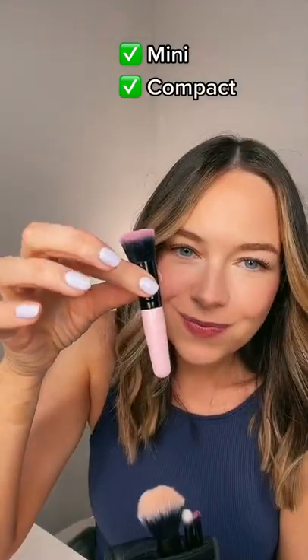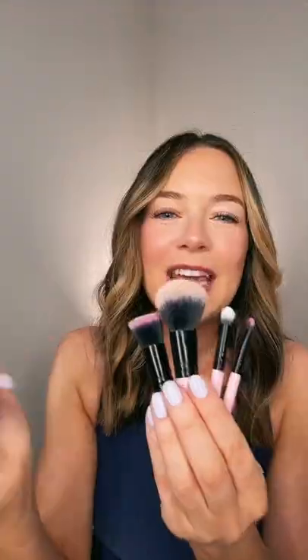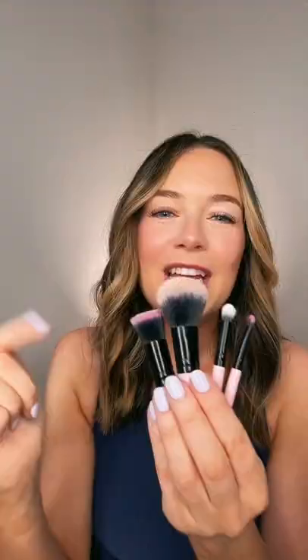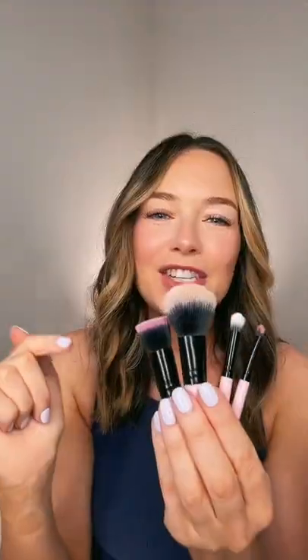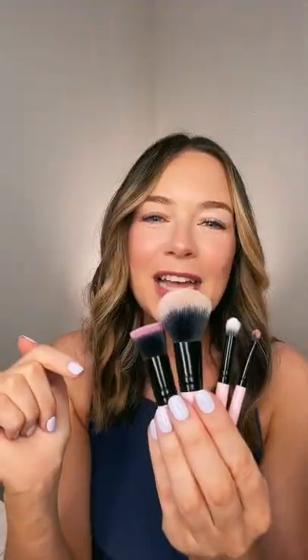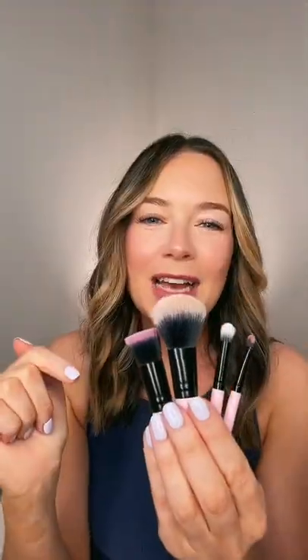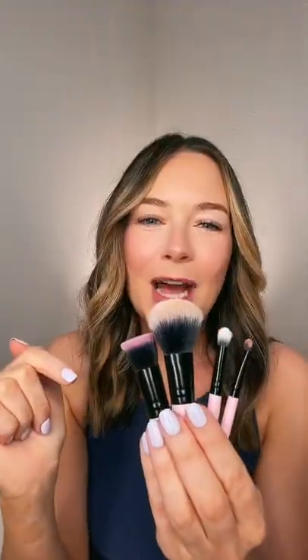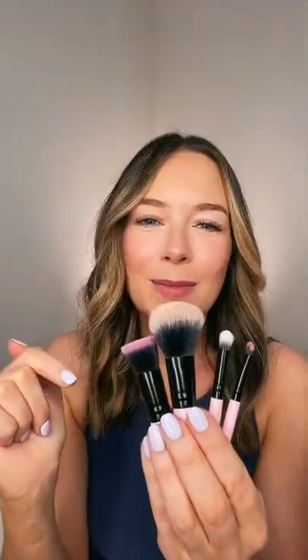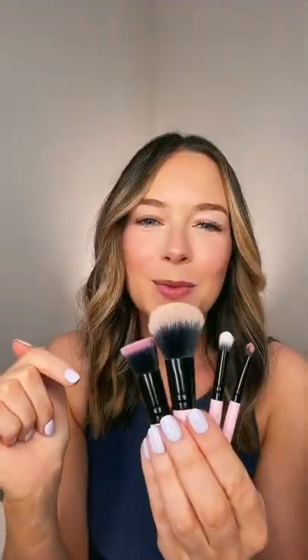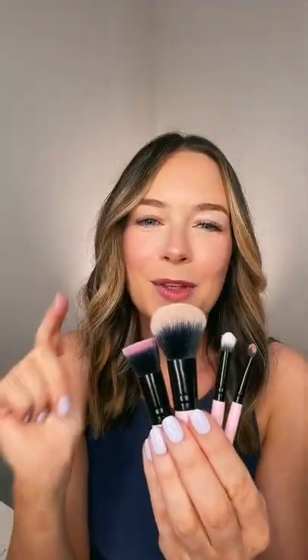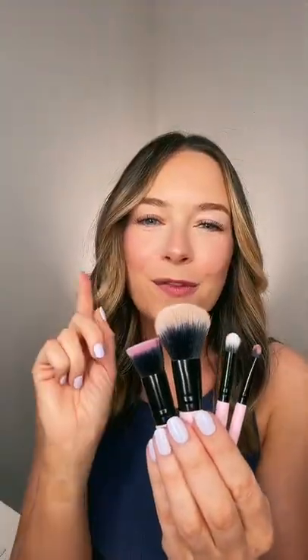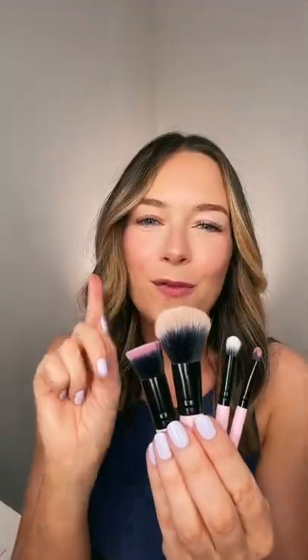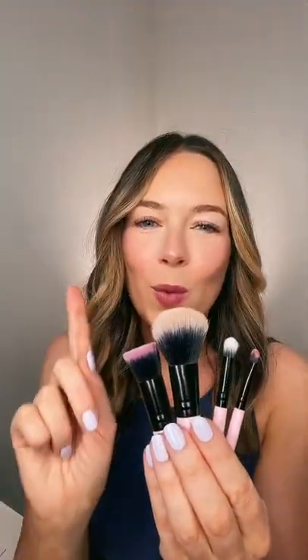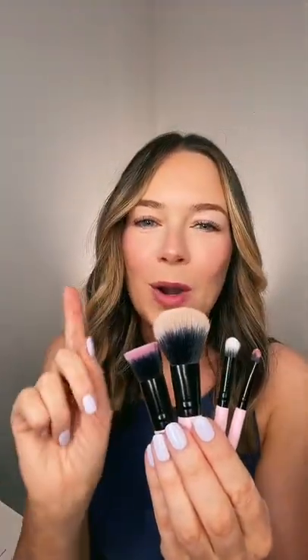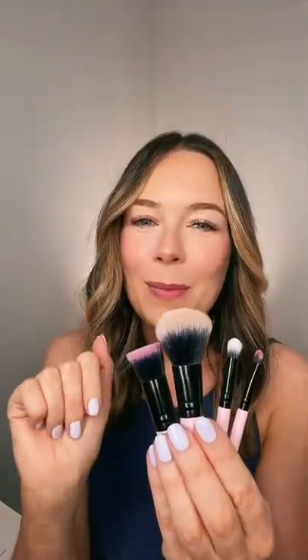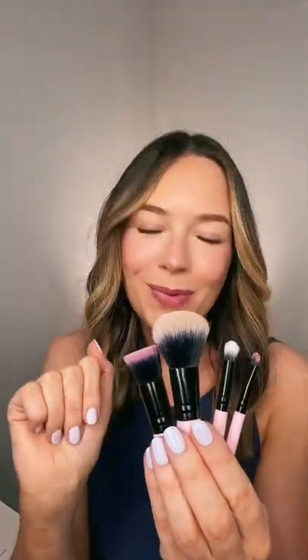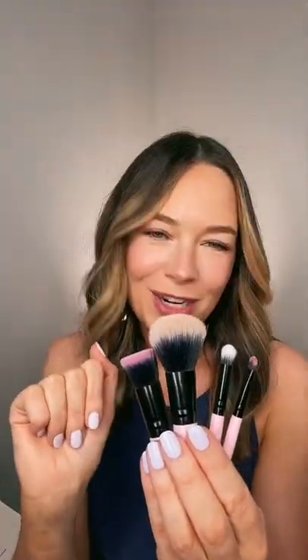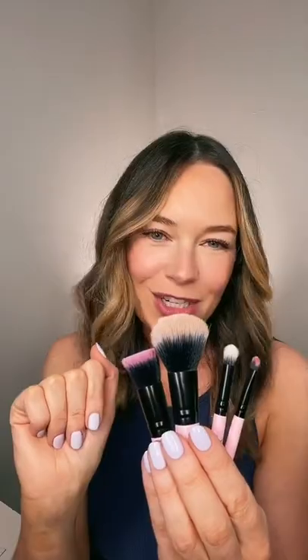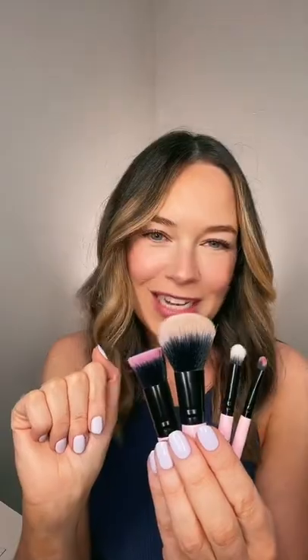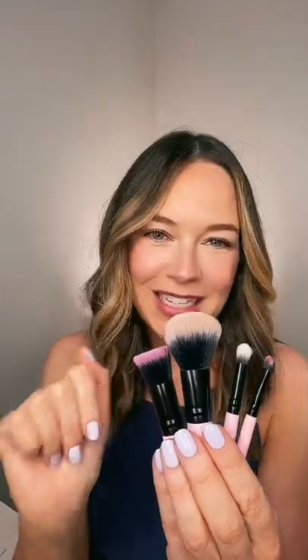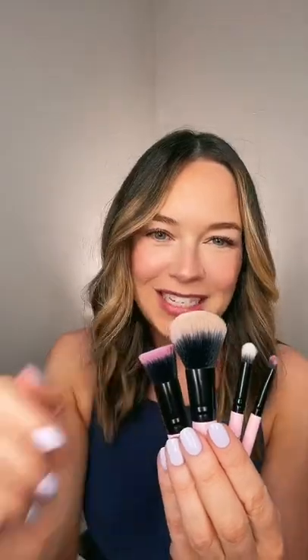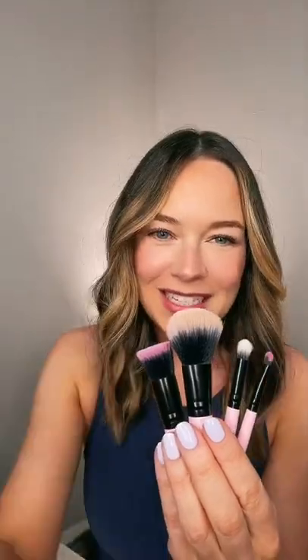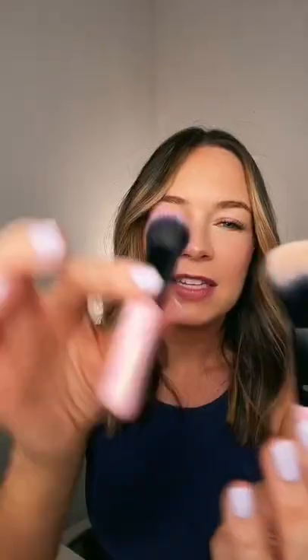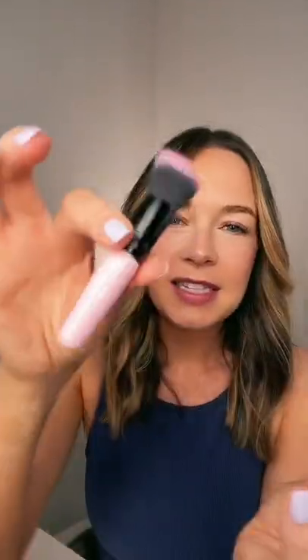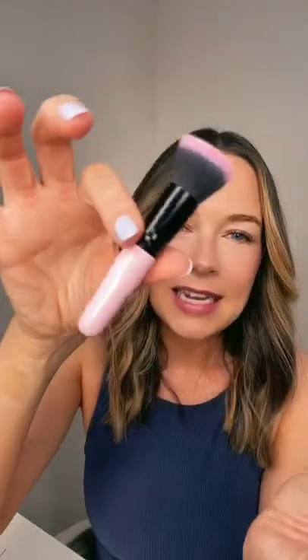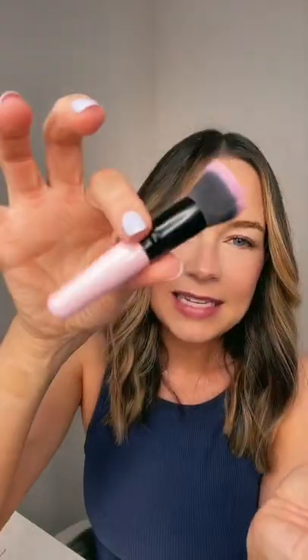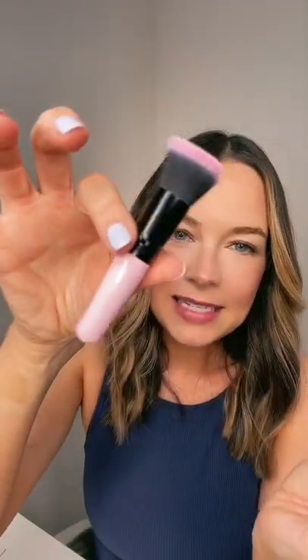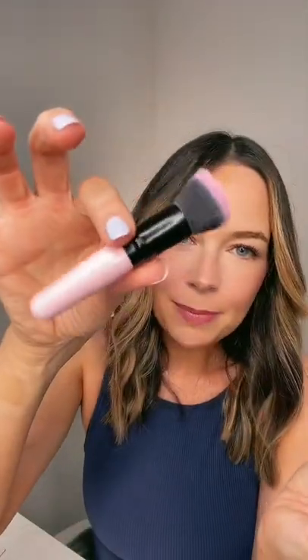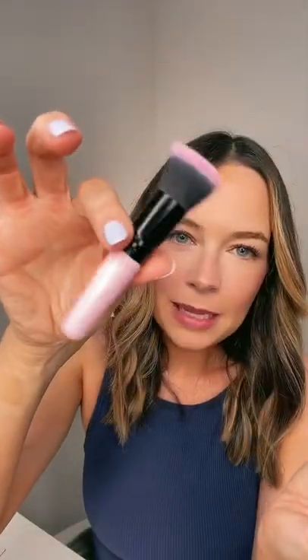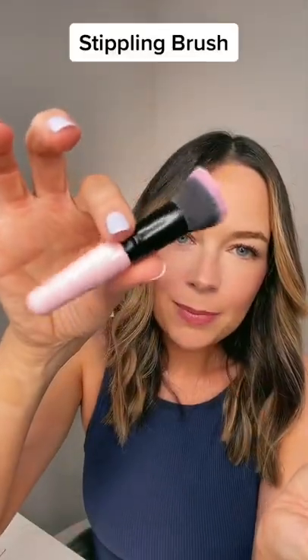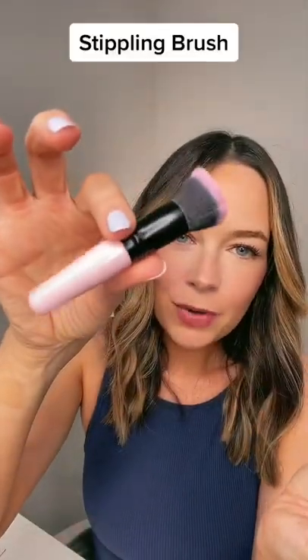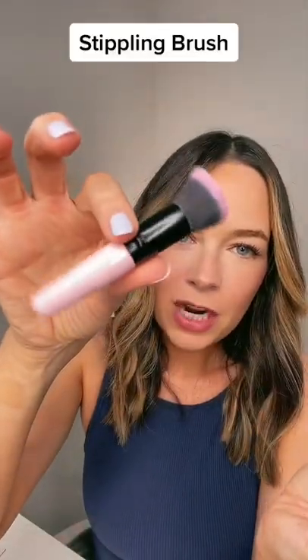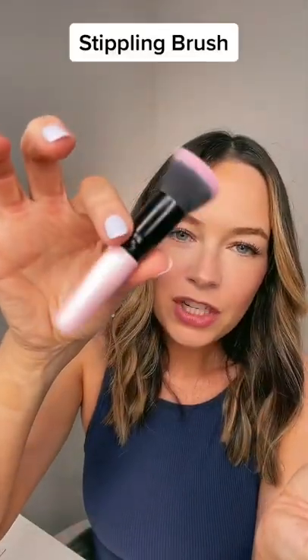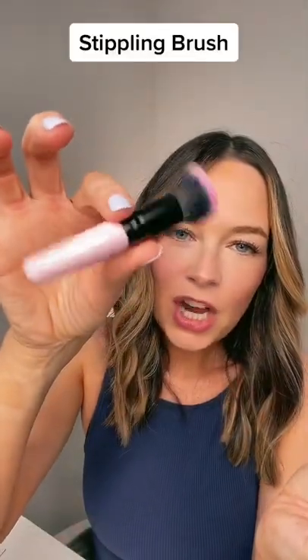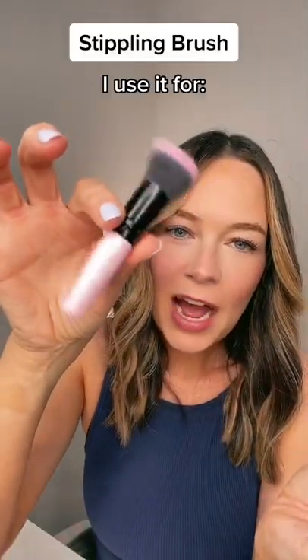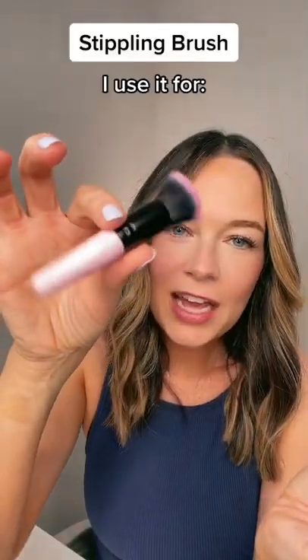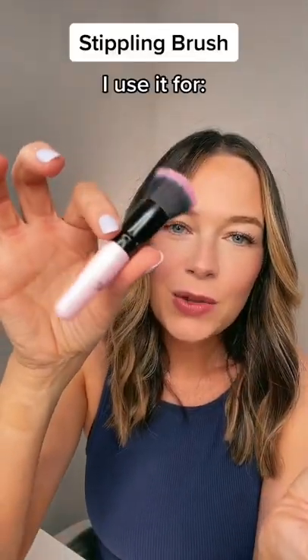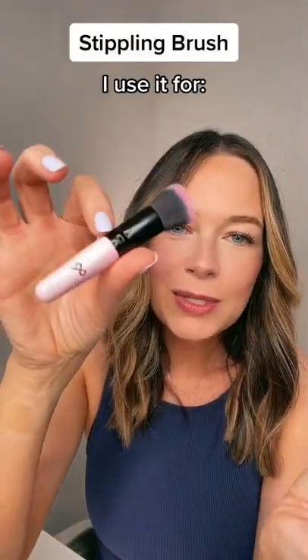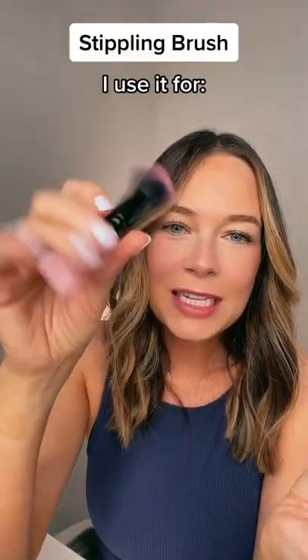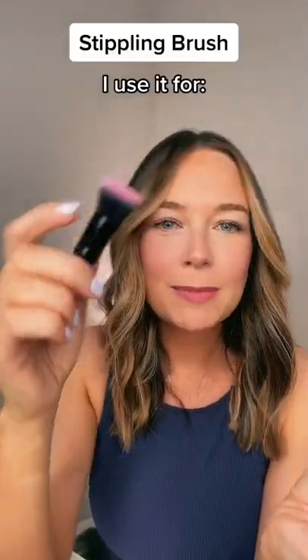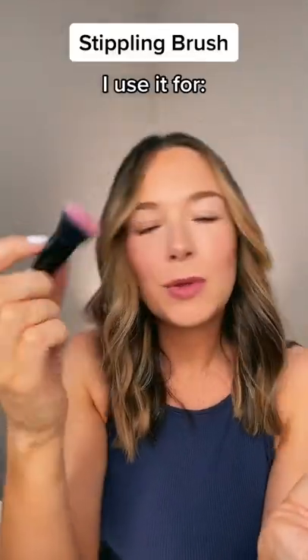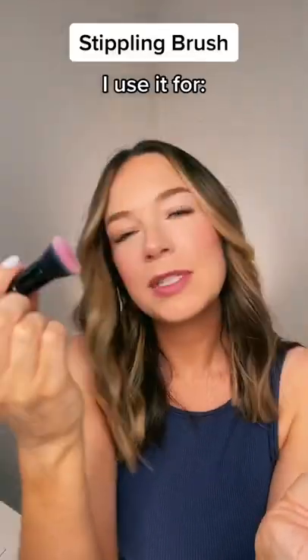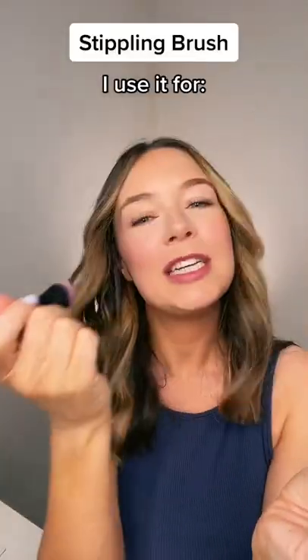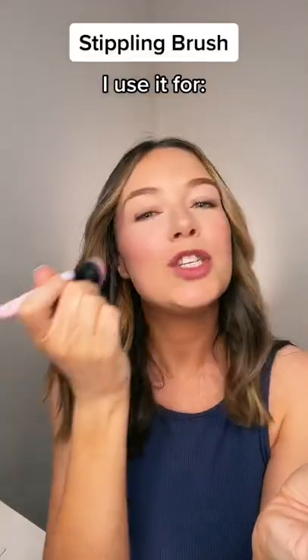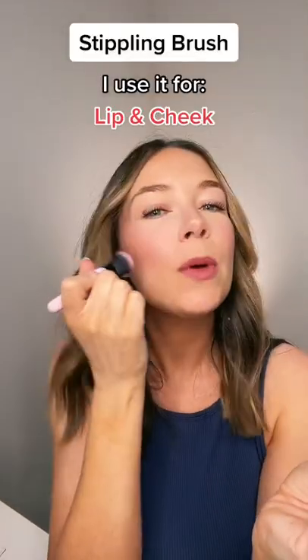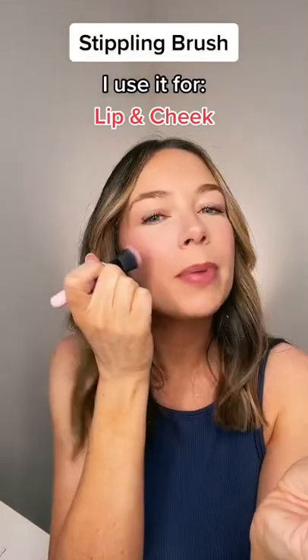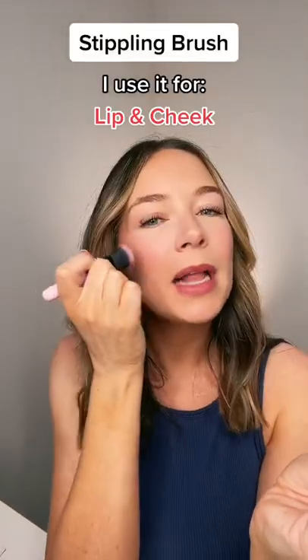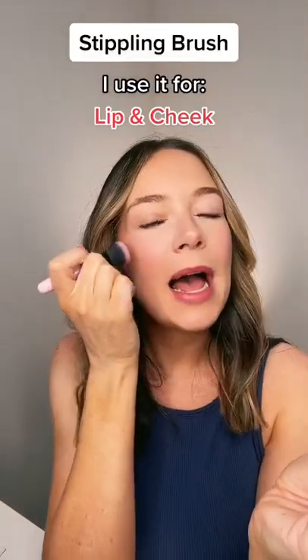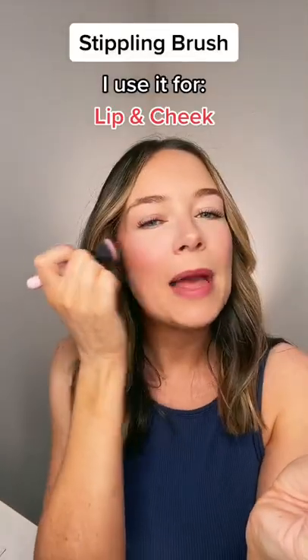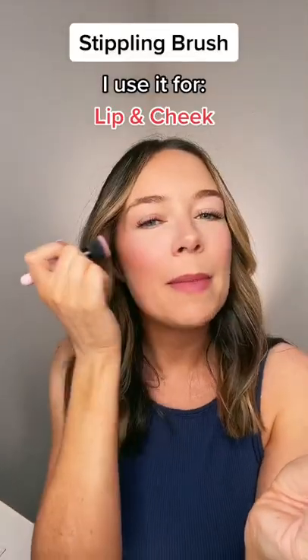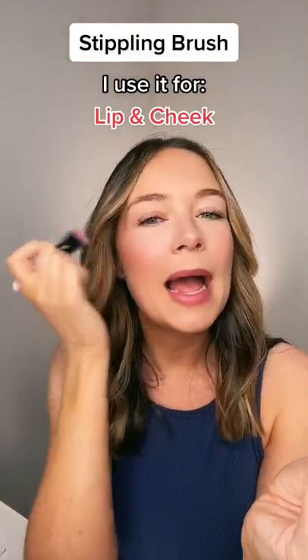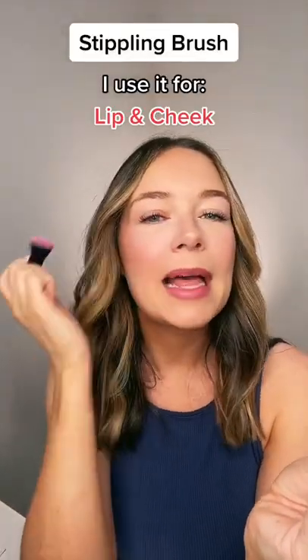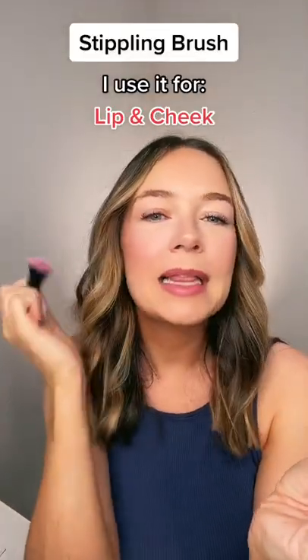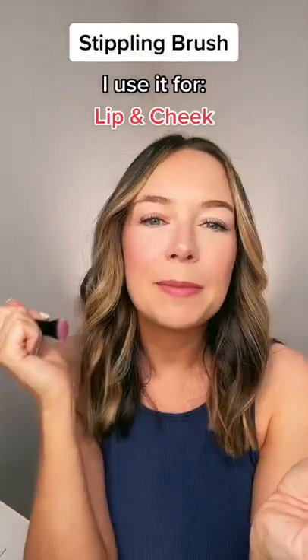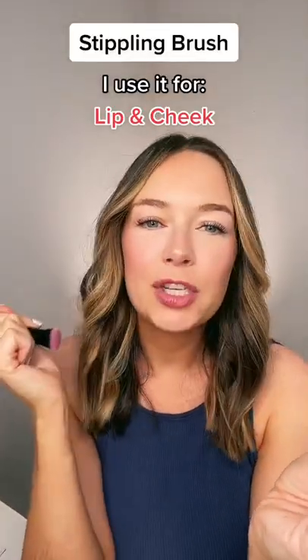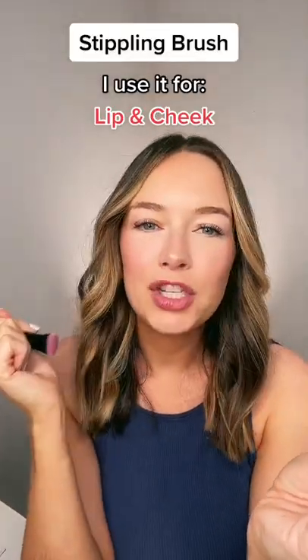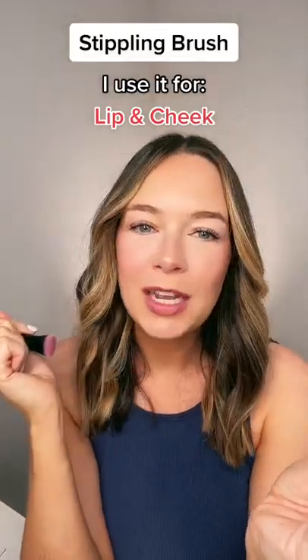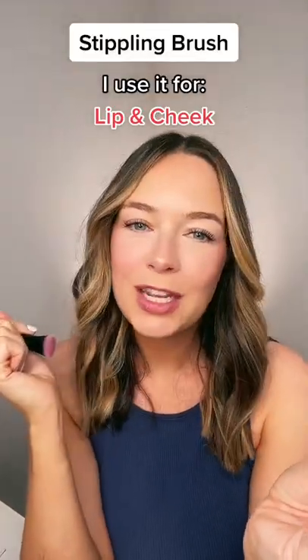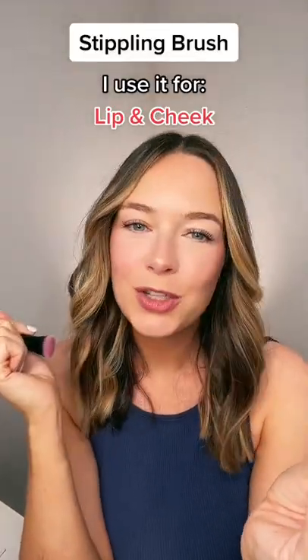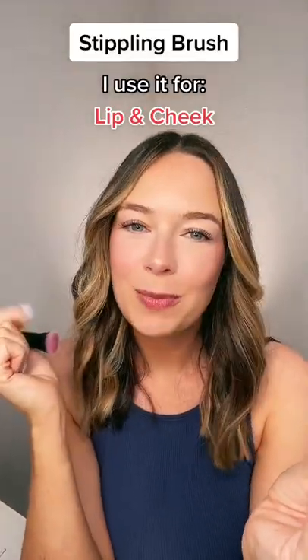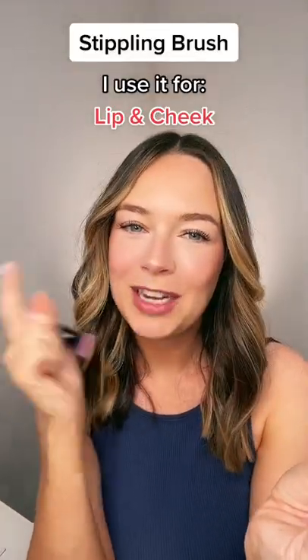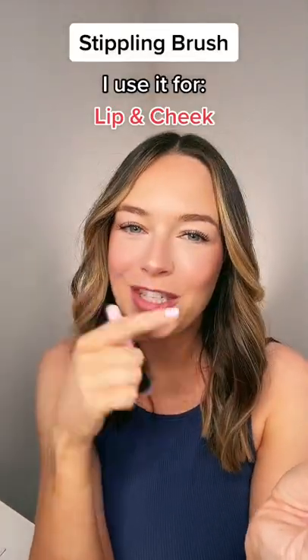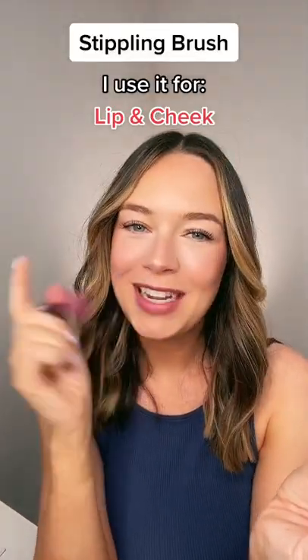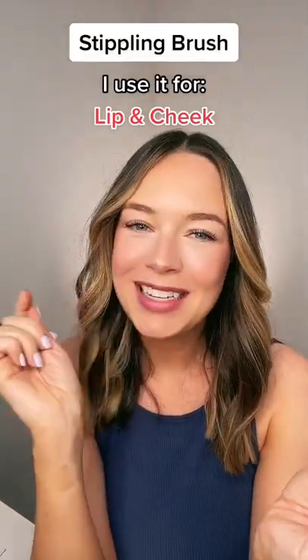Each set comes with four brushes. This is a stippling brush. I use this mostly to apply lip and cheek color to my cheeks.